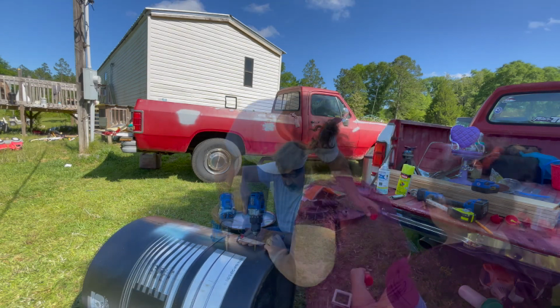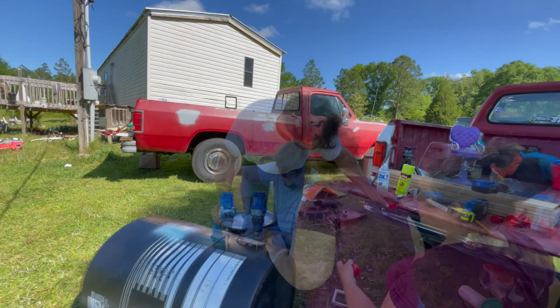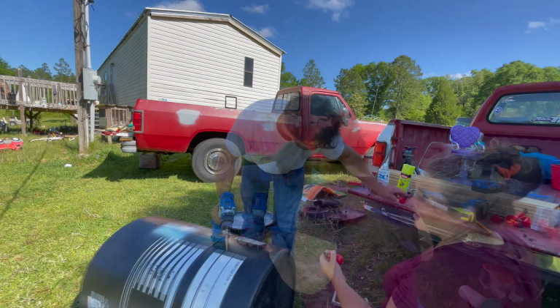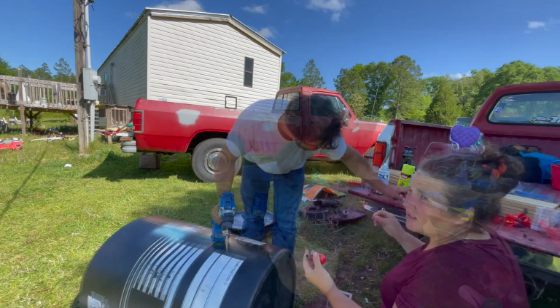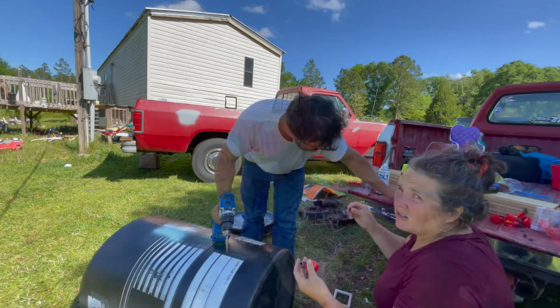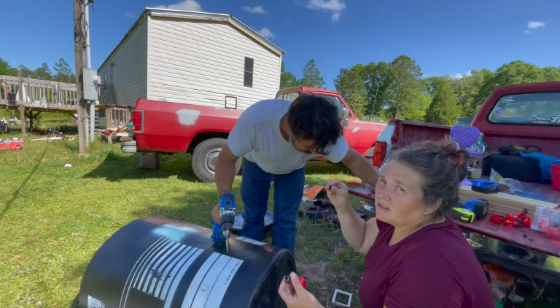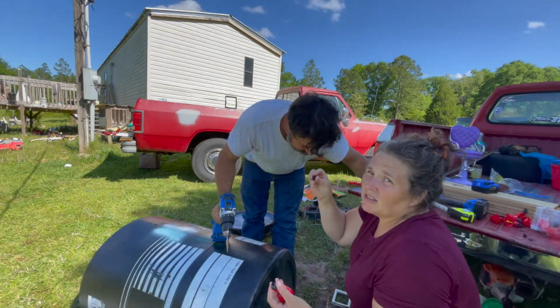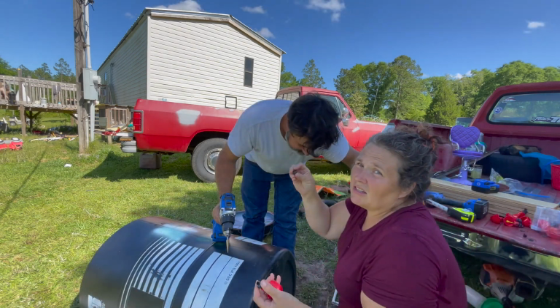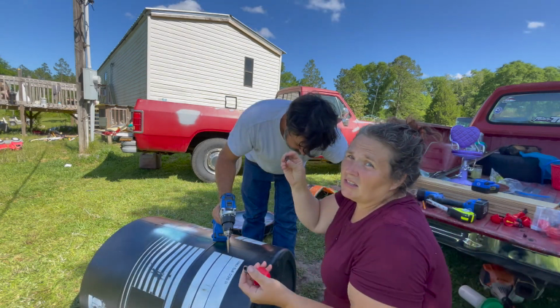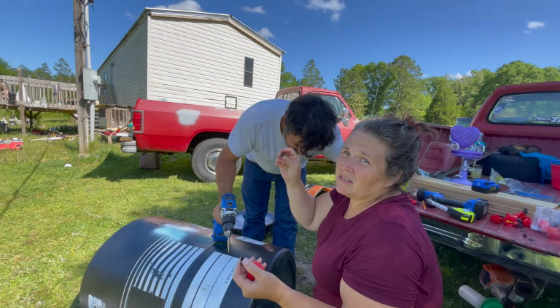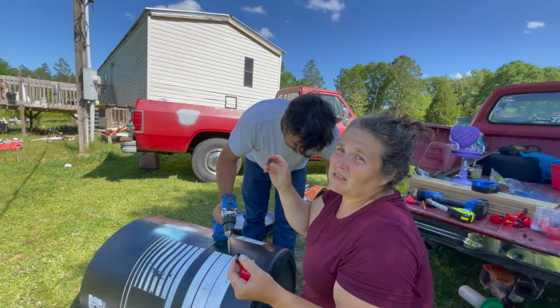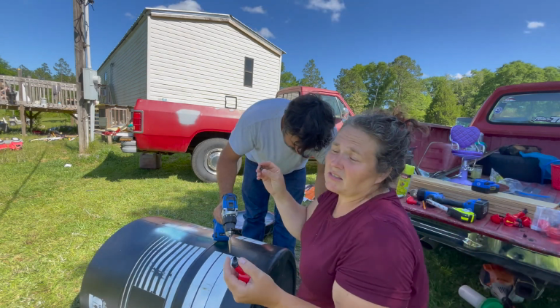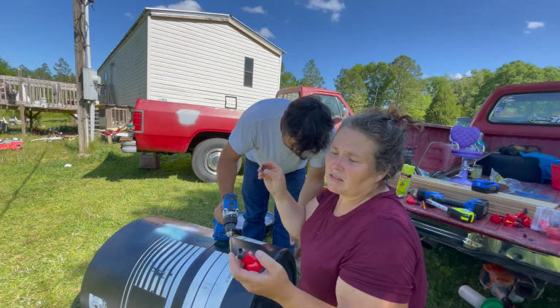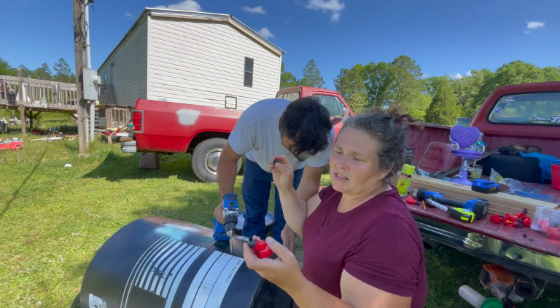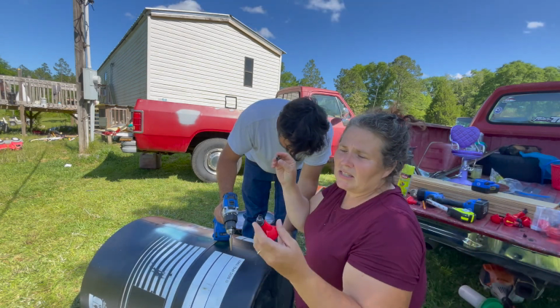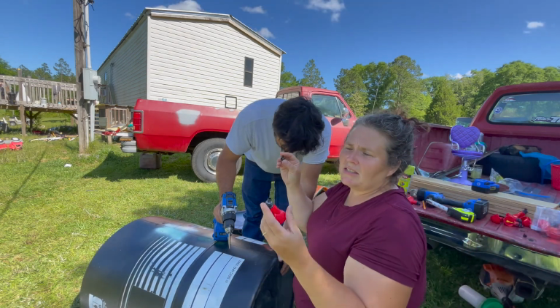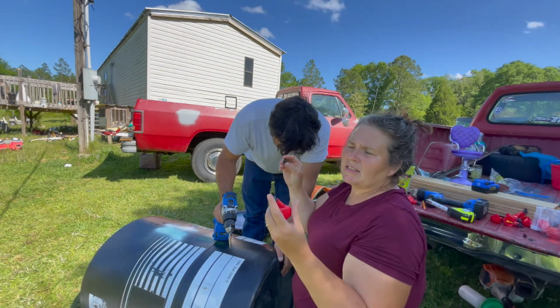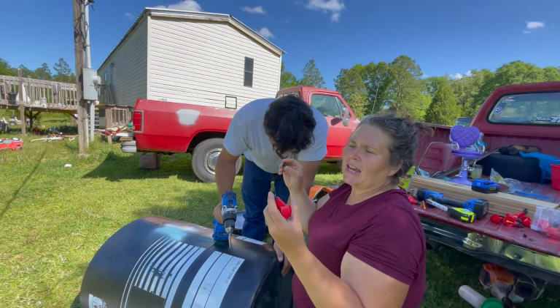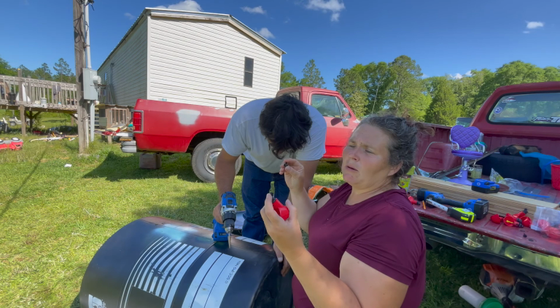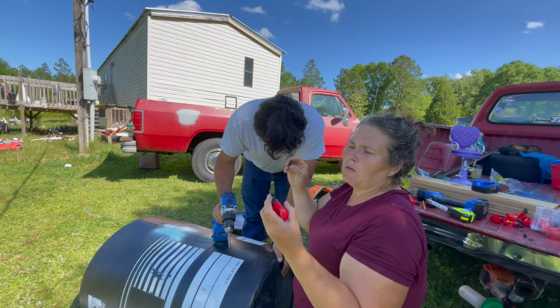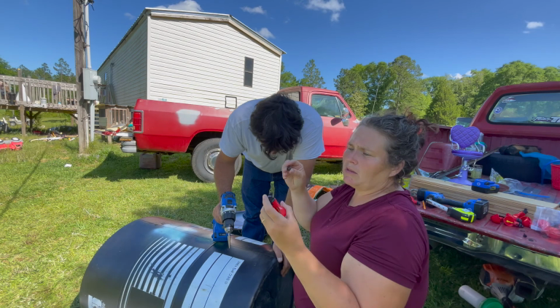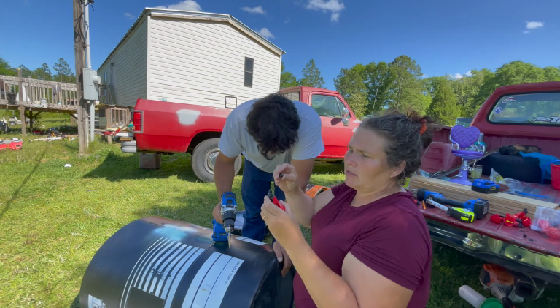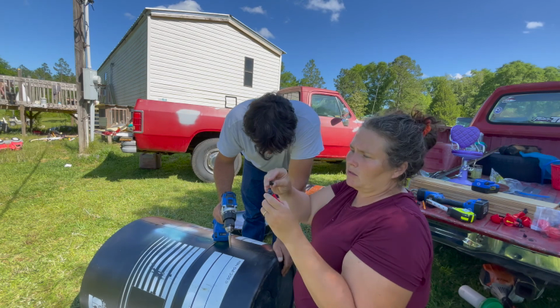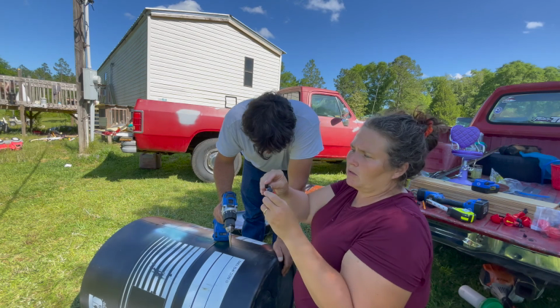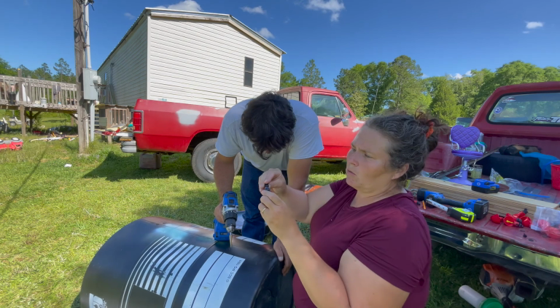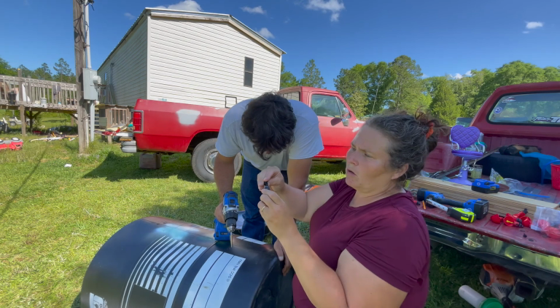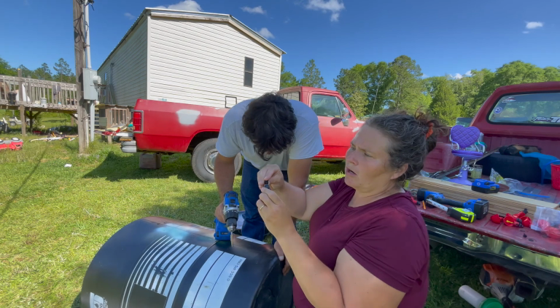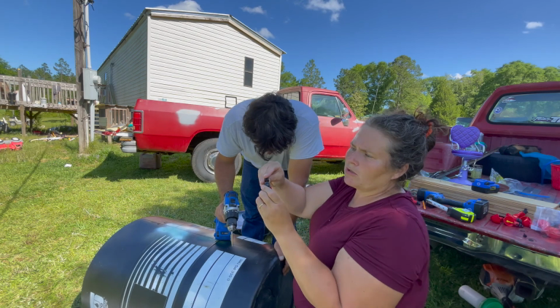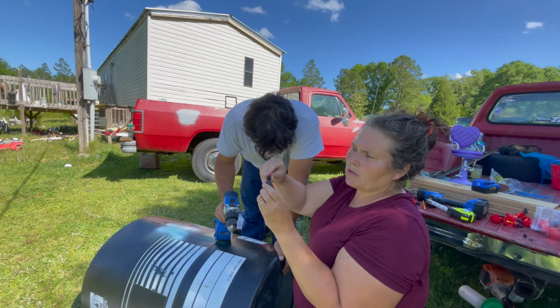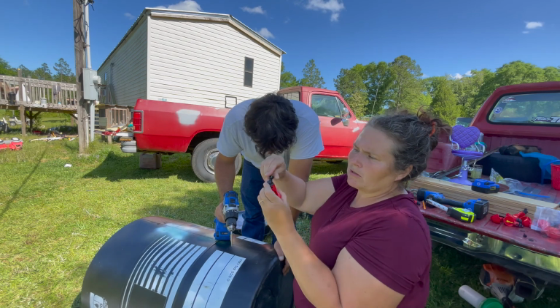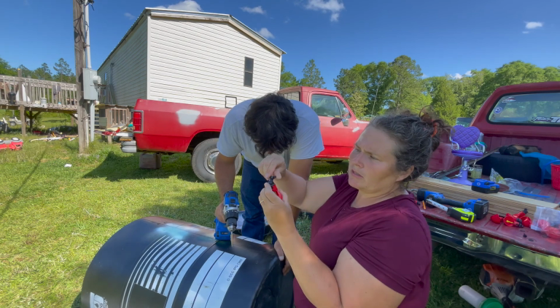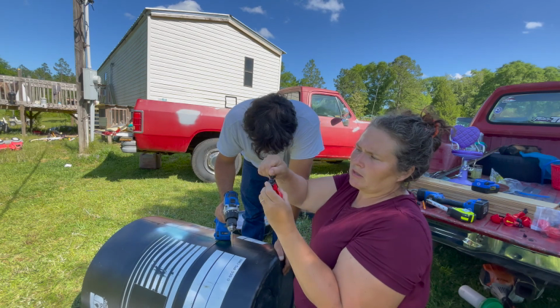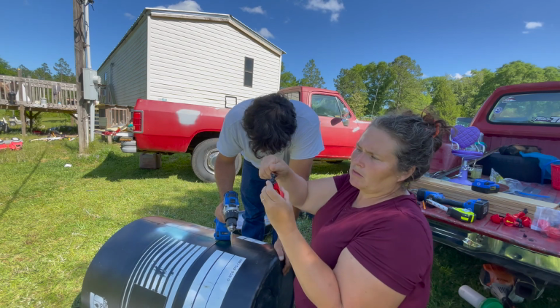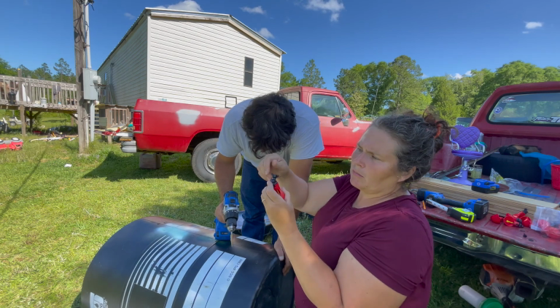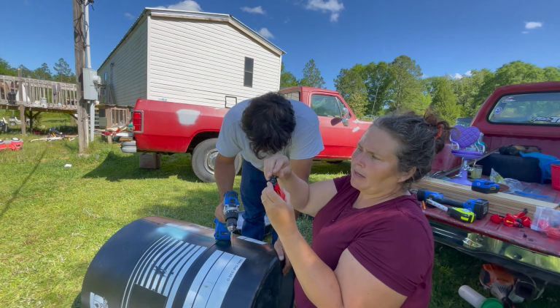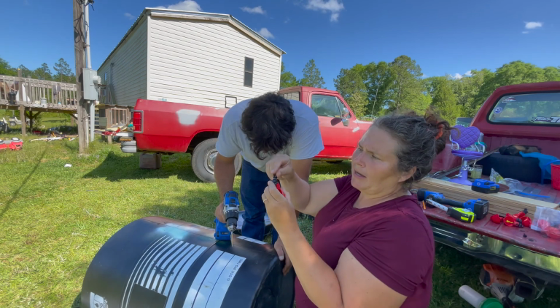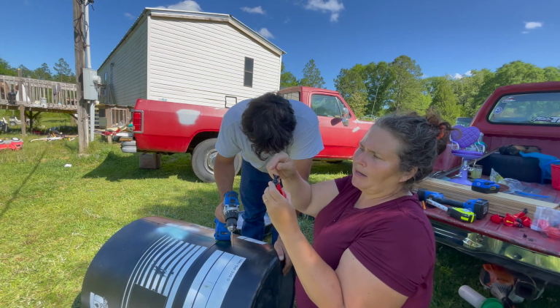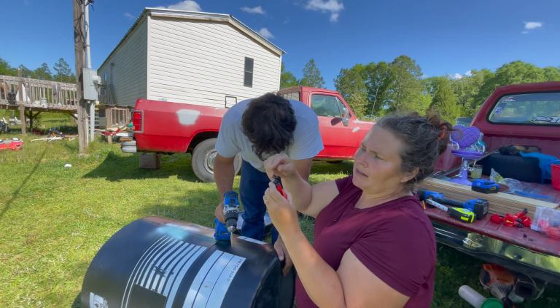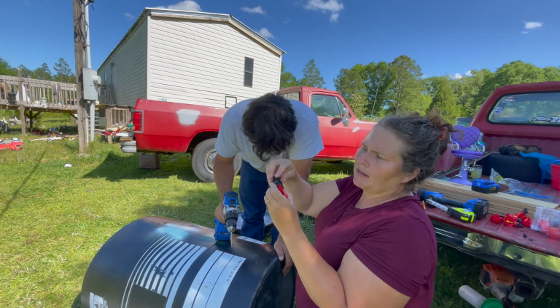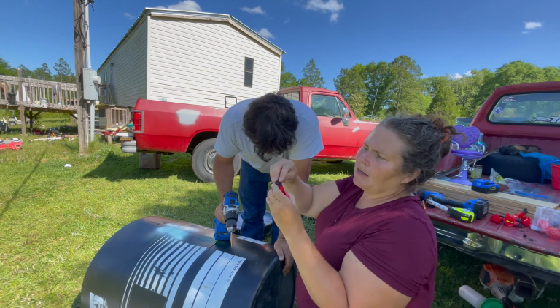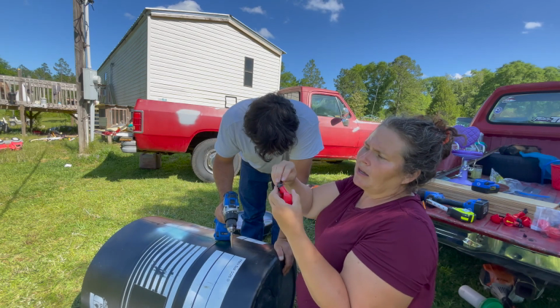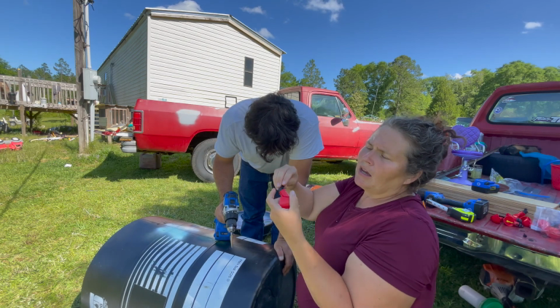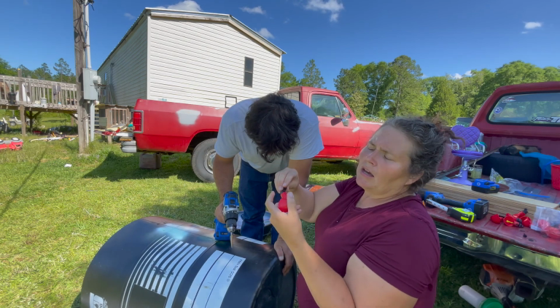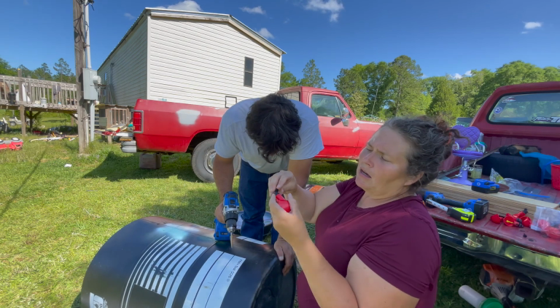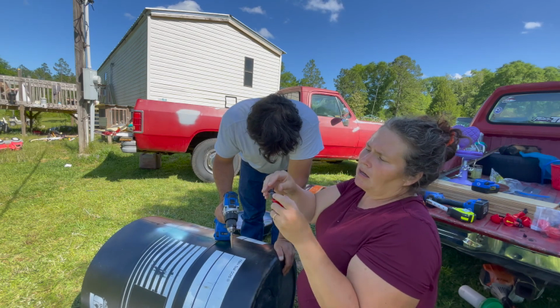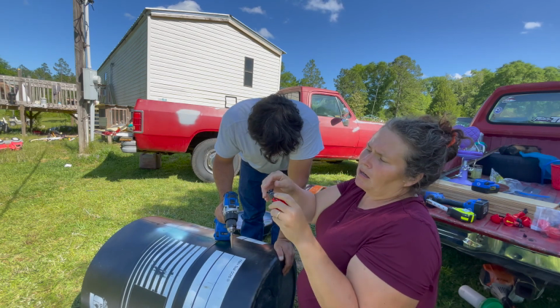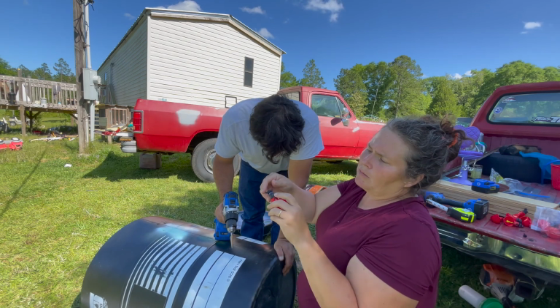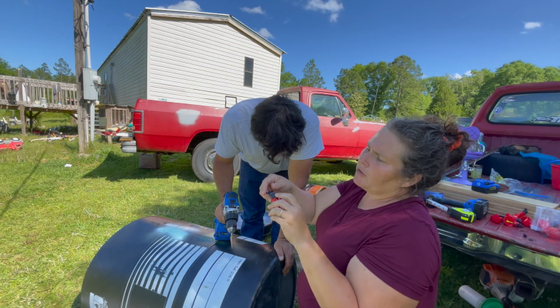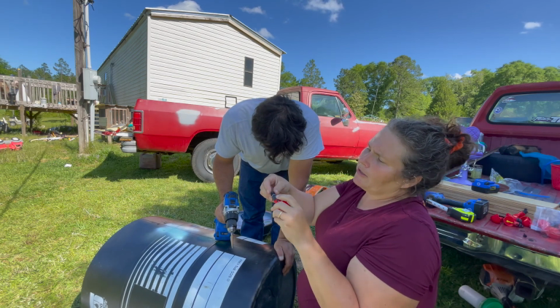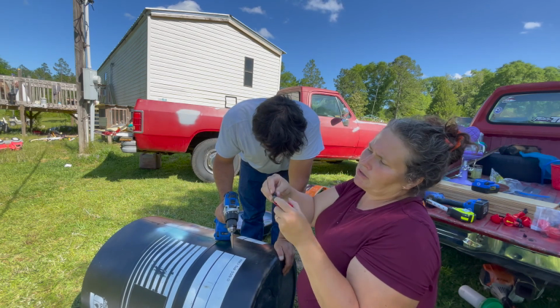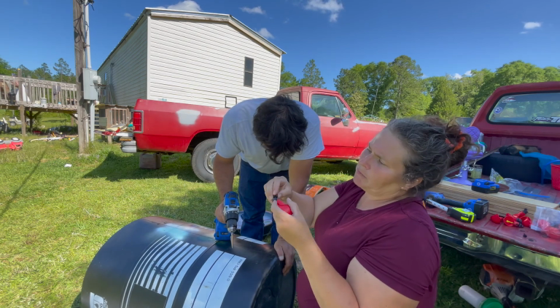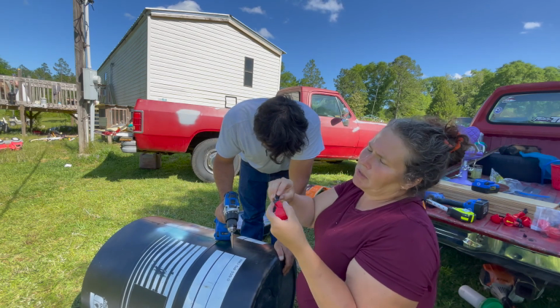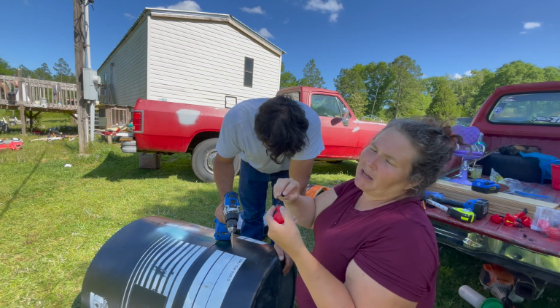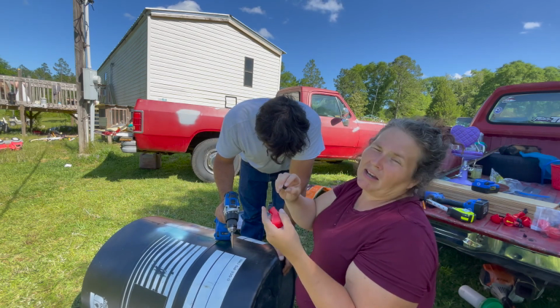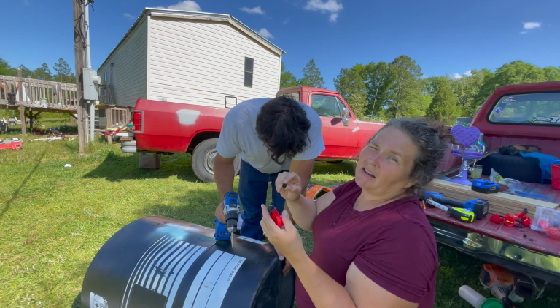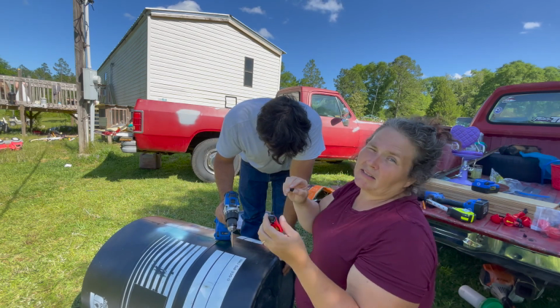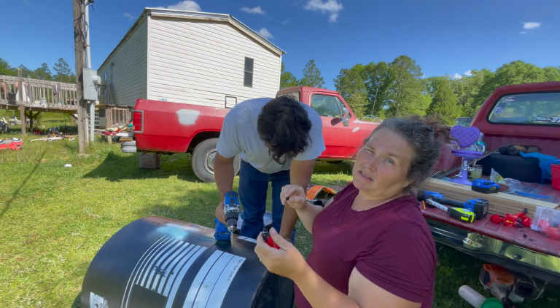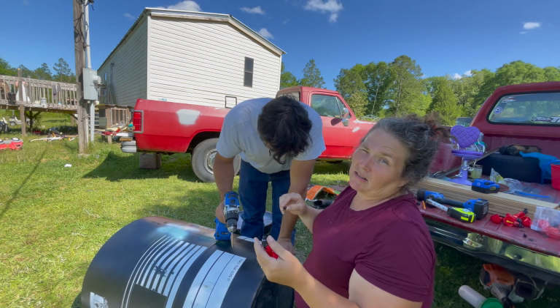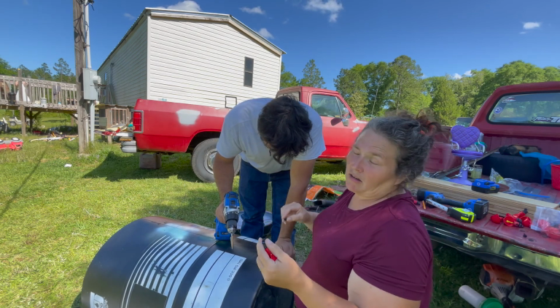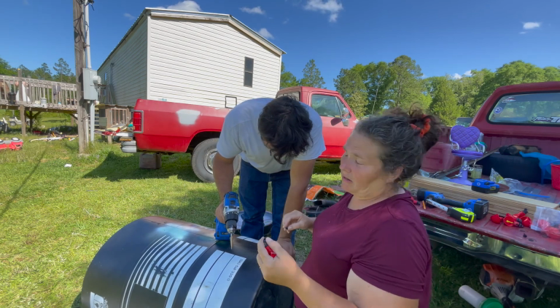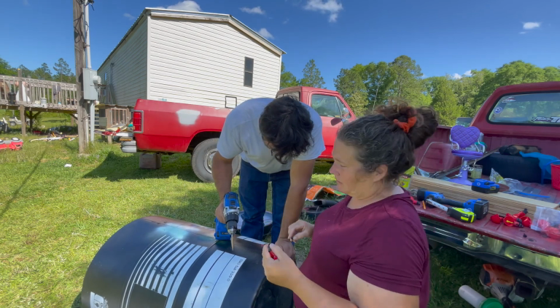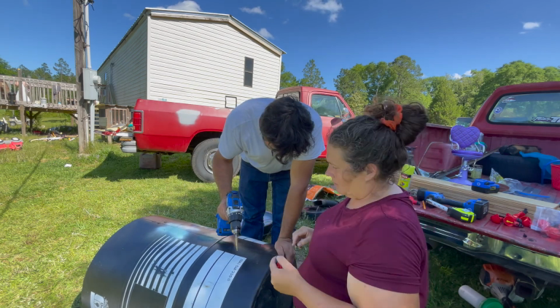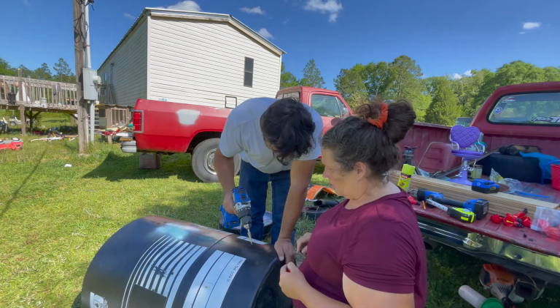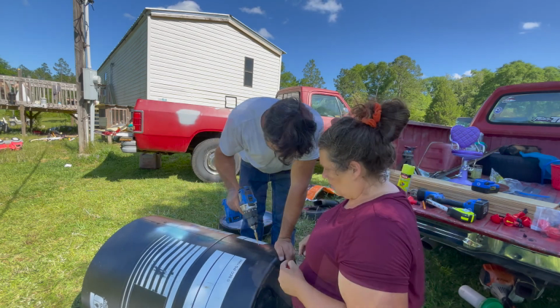These came with the little washers that go in the back. Tractor Supply's did not.